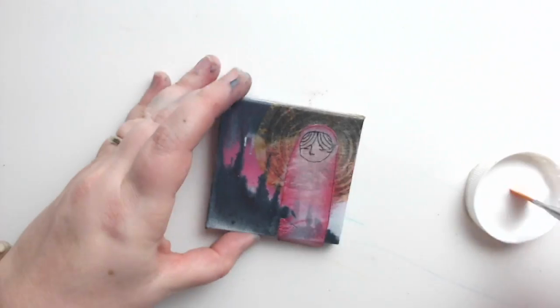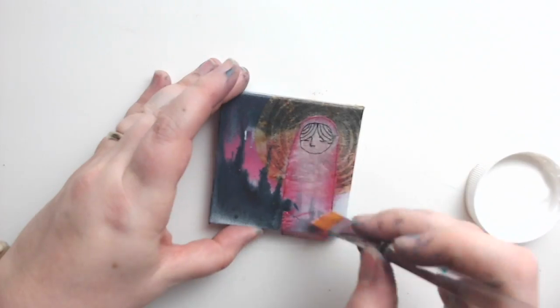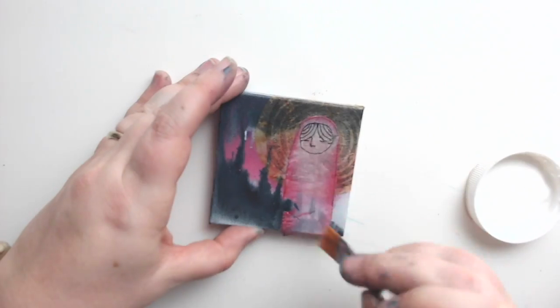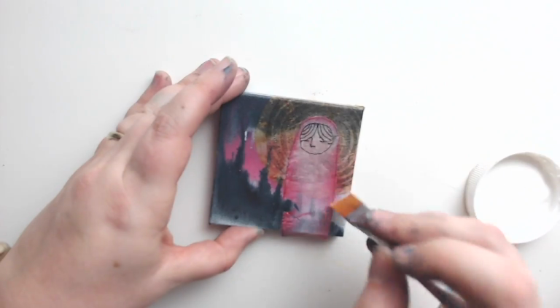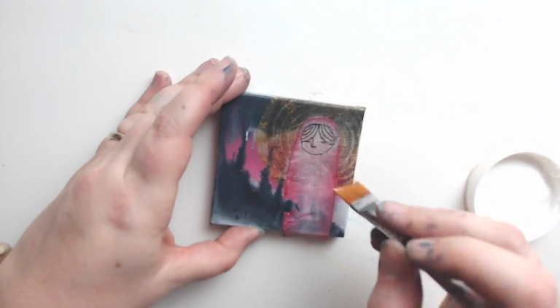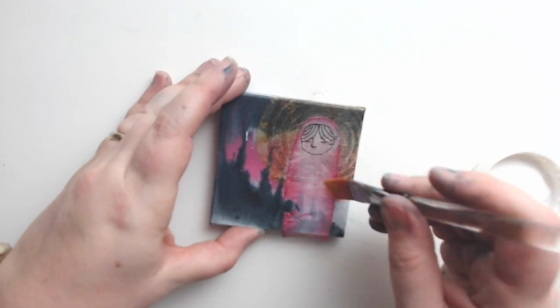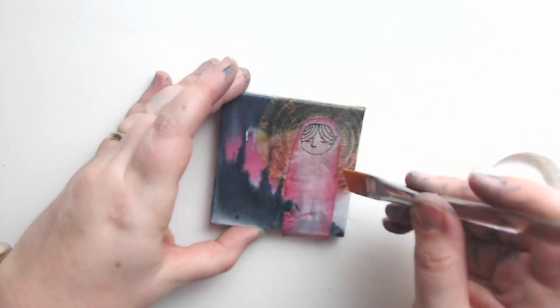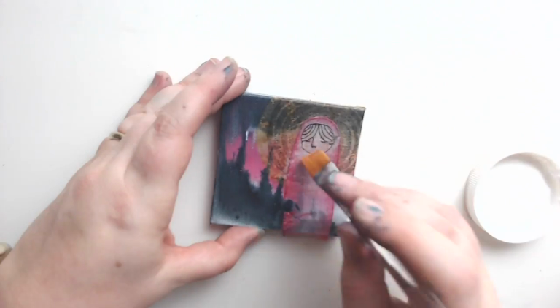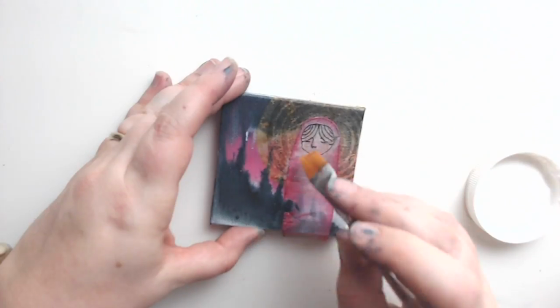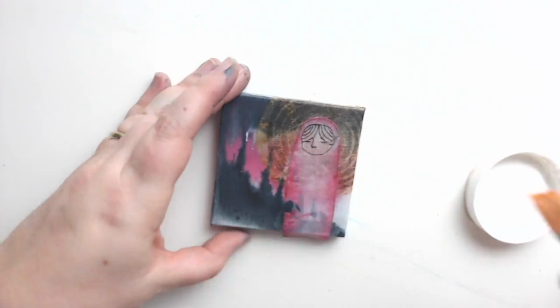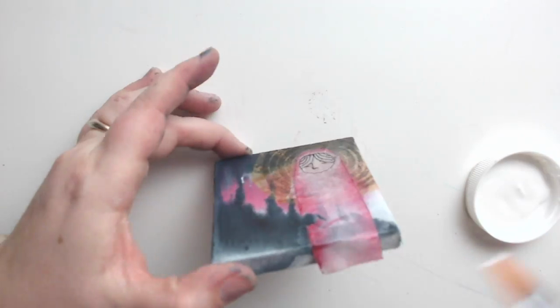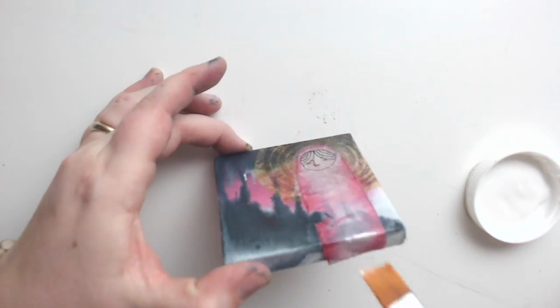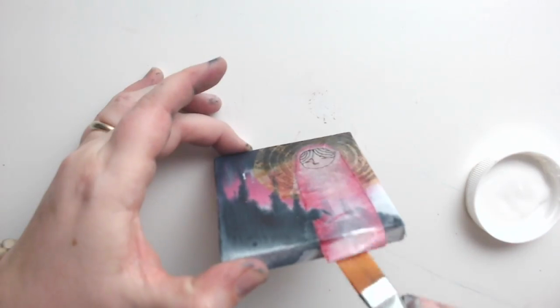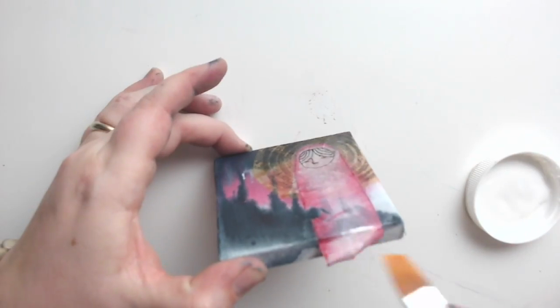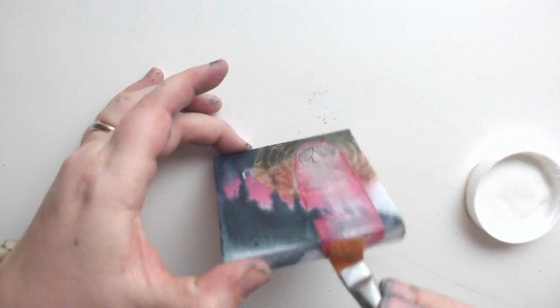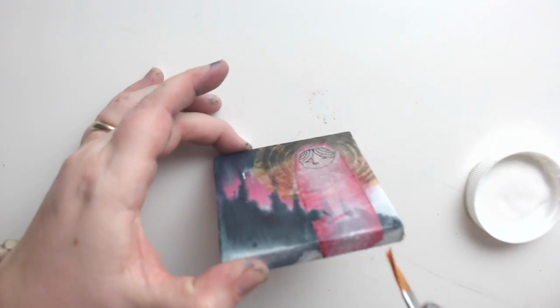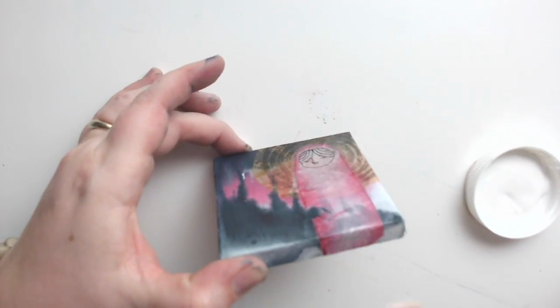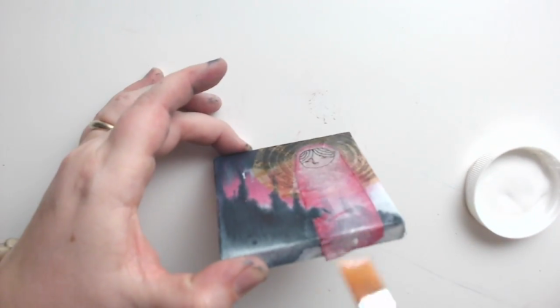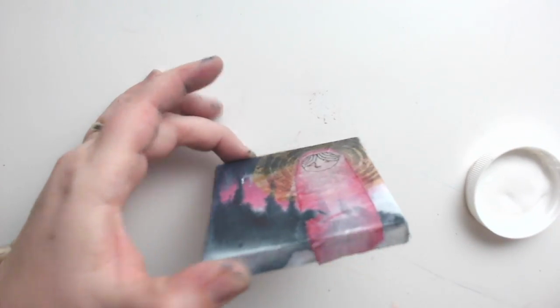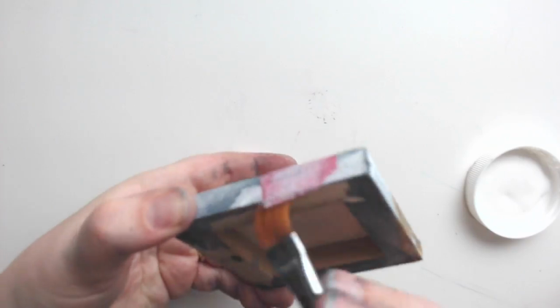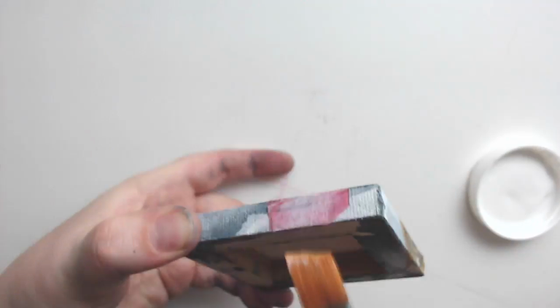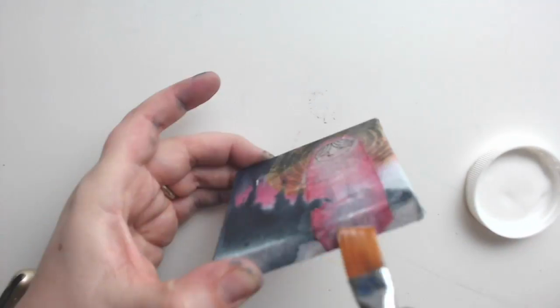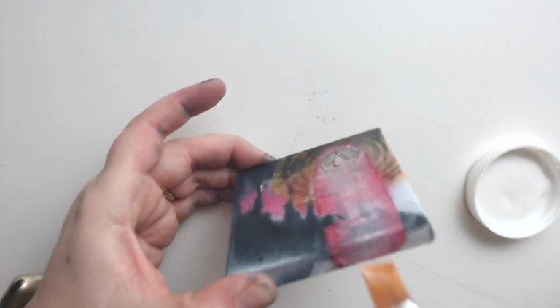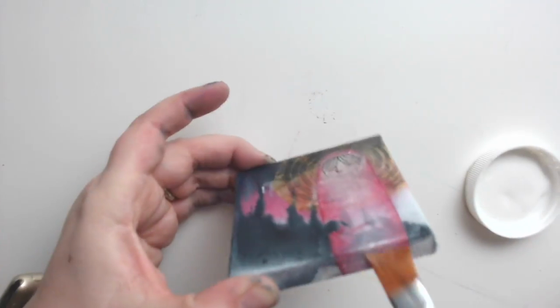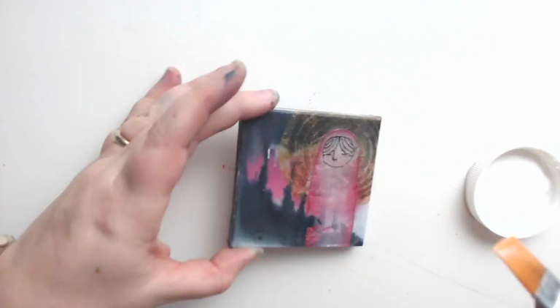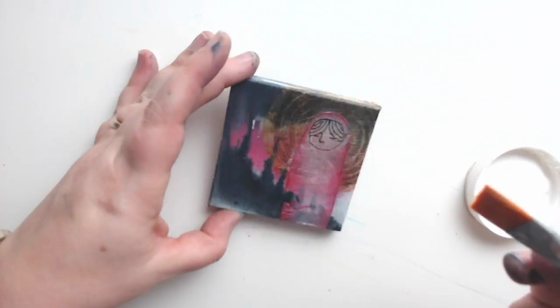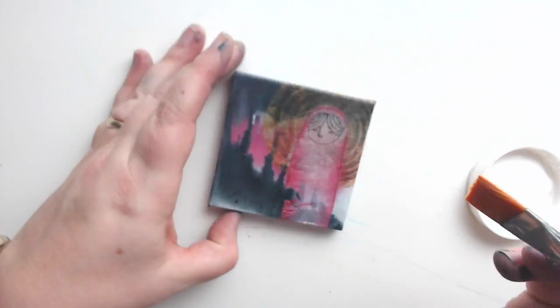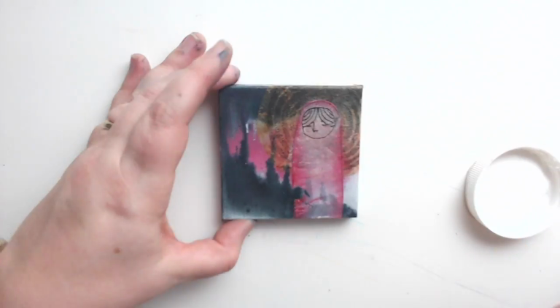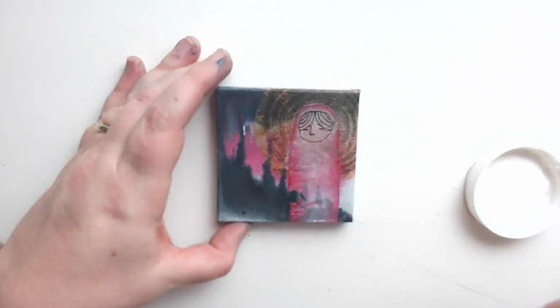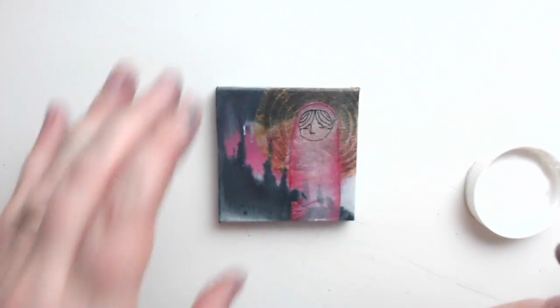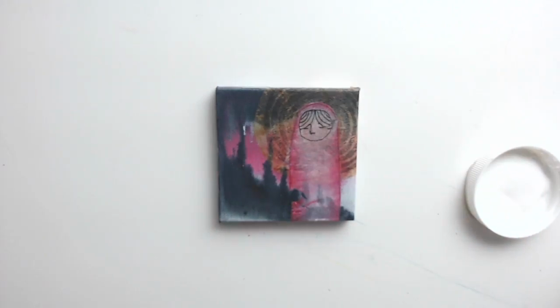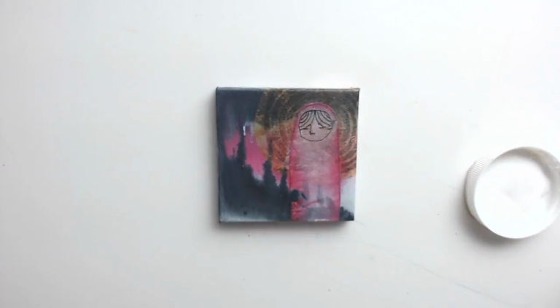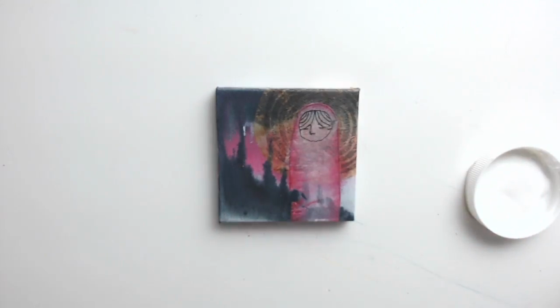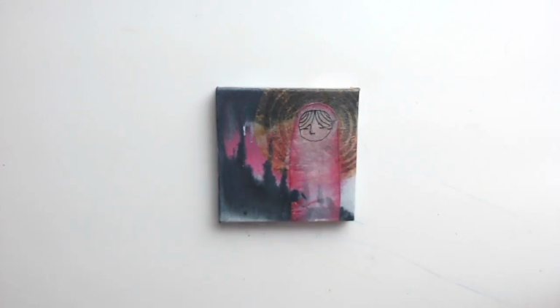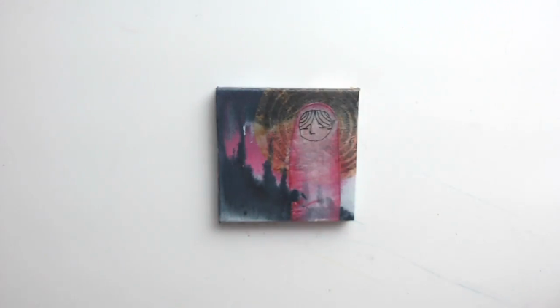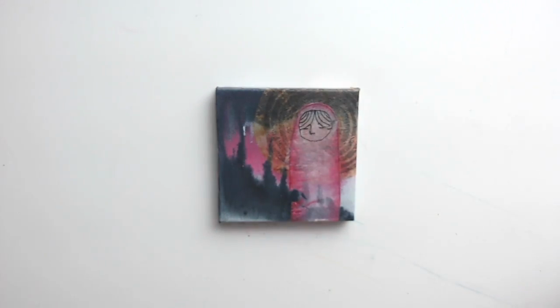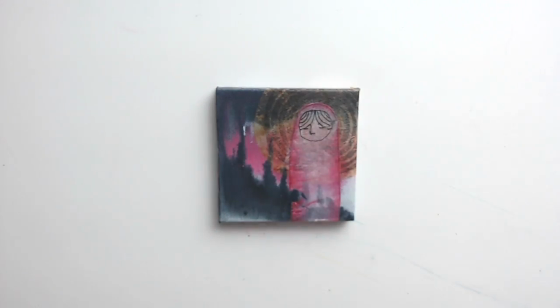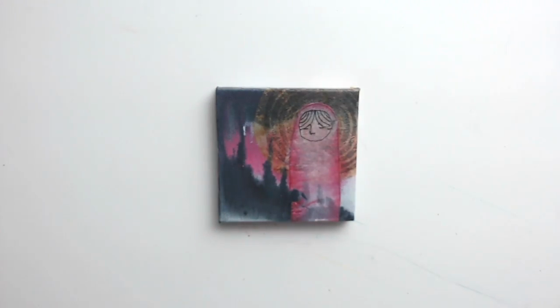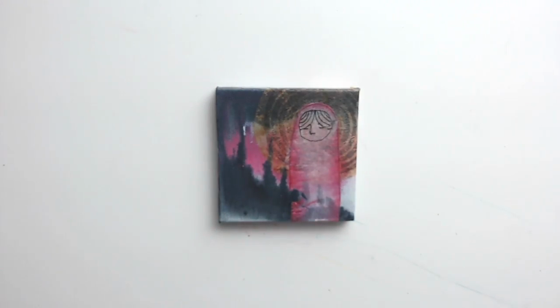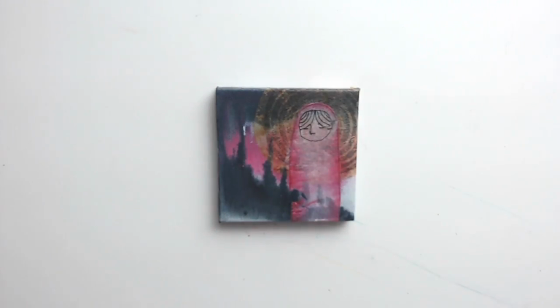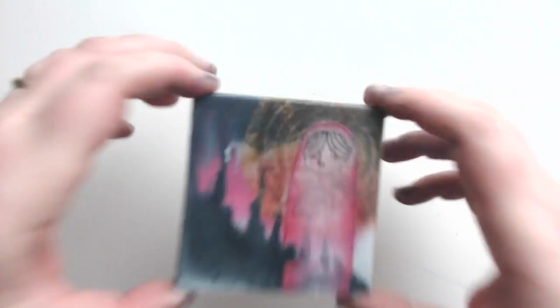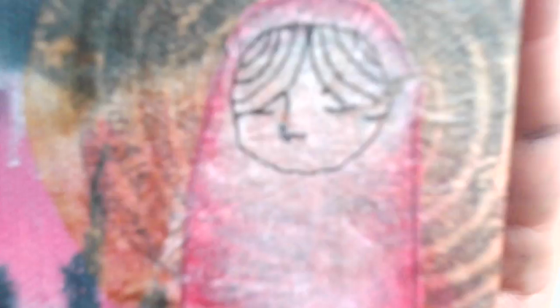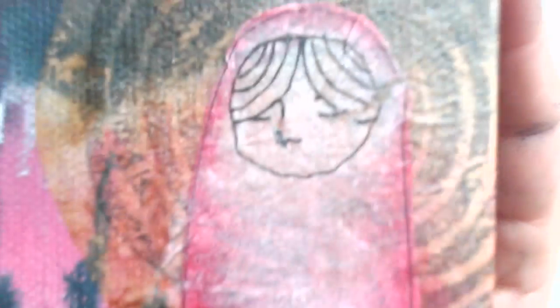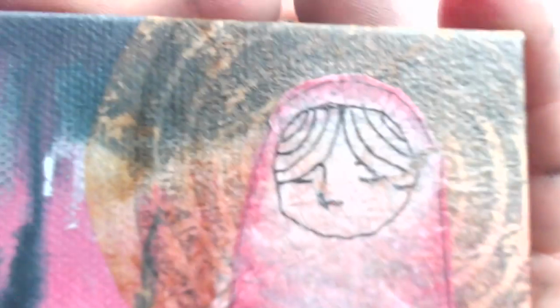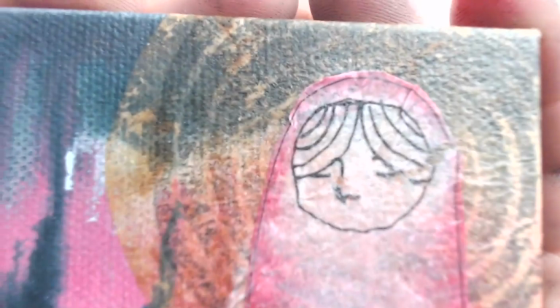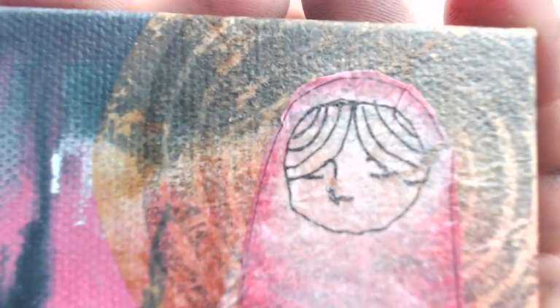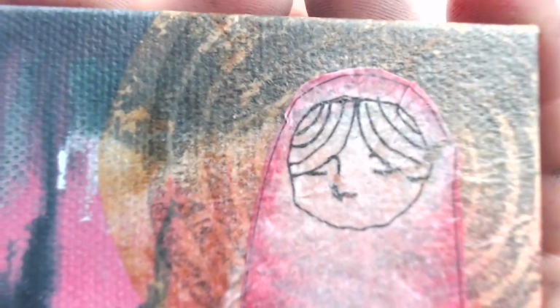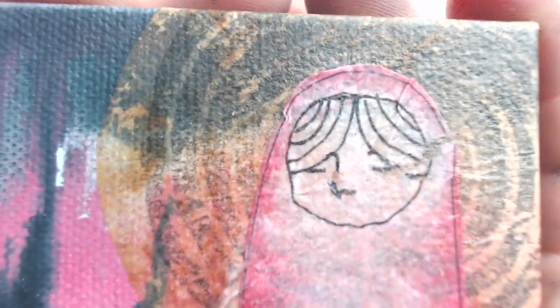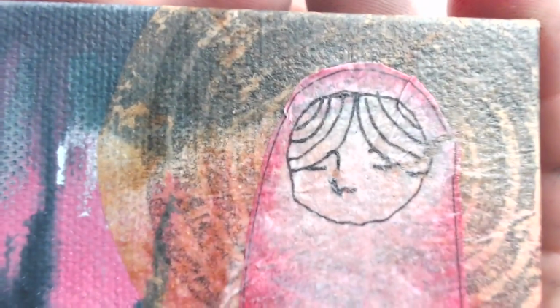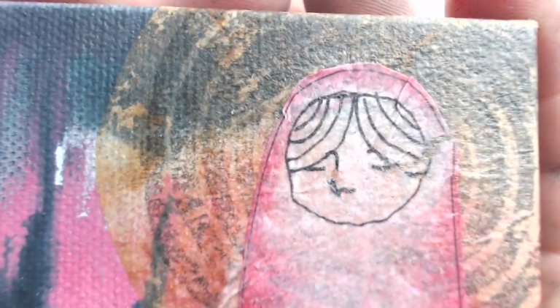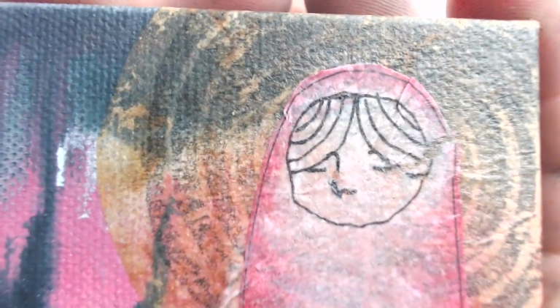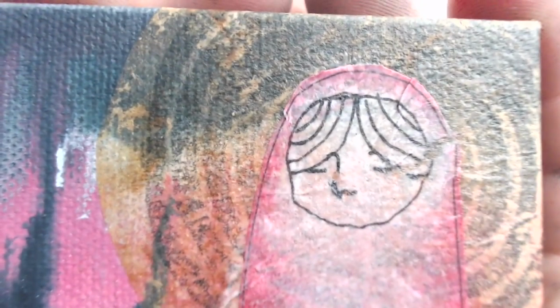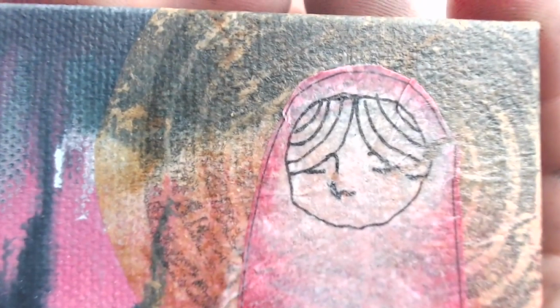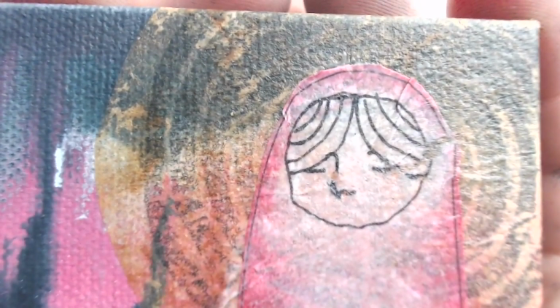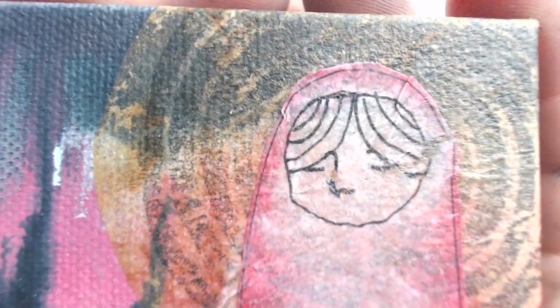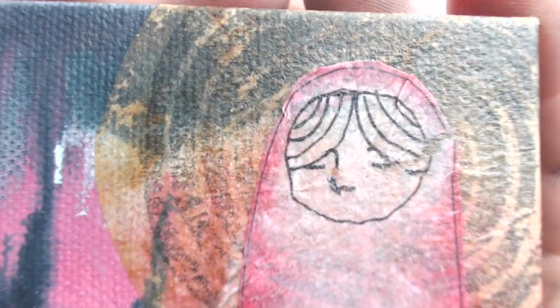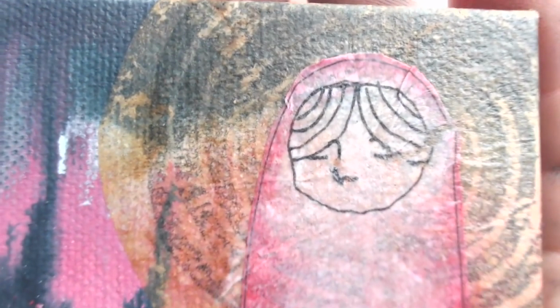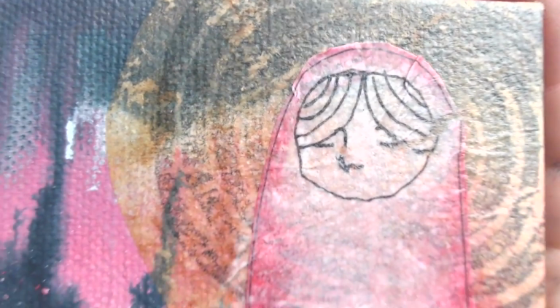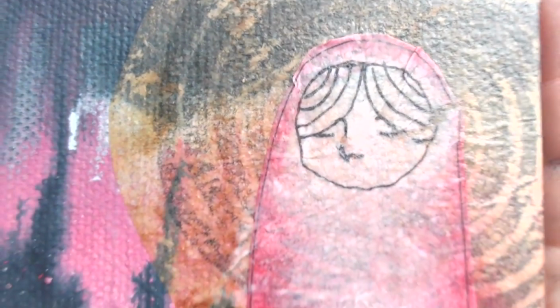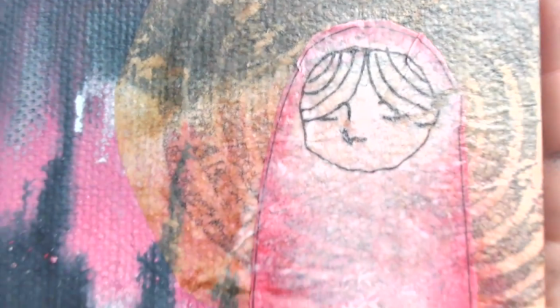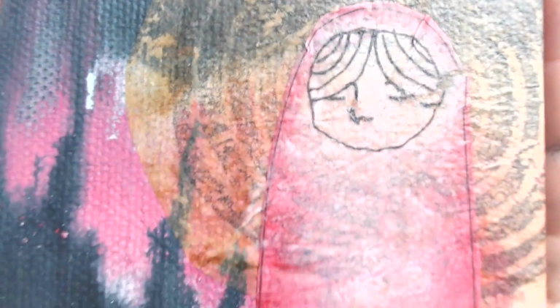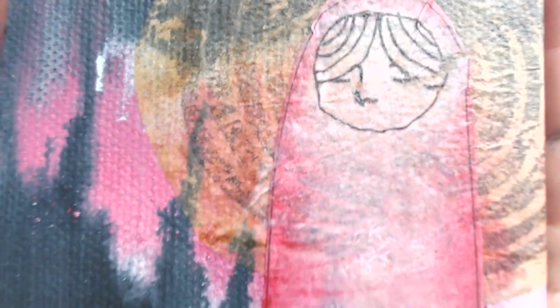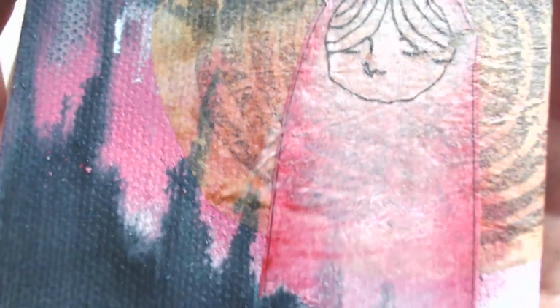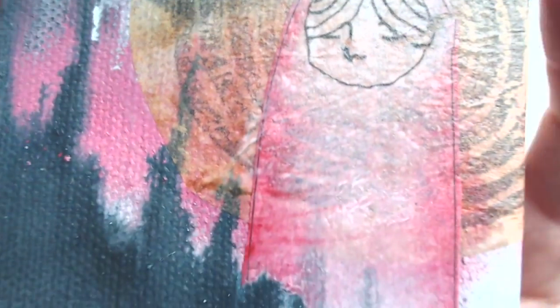That's what I use it for, and then it sets and I can continue to work over it. So now I'm mod podging that down — I tore it and I was sad, but it's okay because the great thing about mixed-media is you can just cover that up.